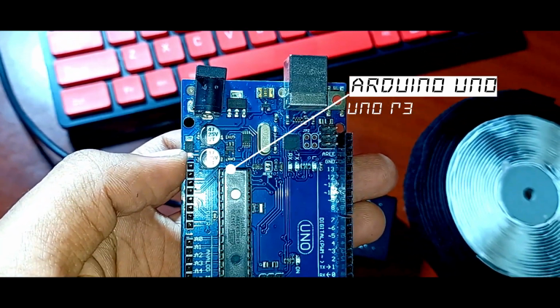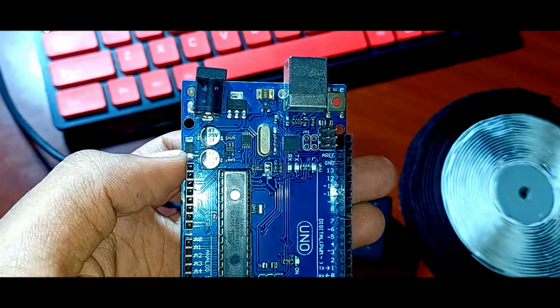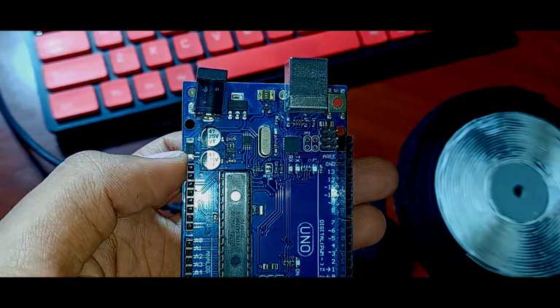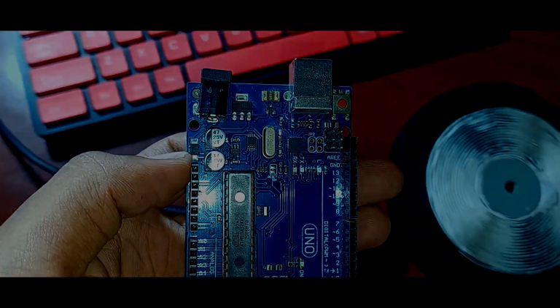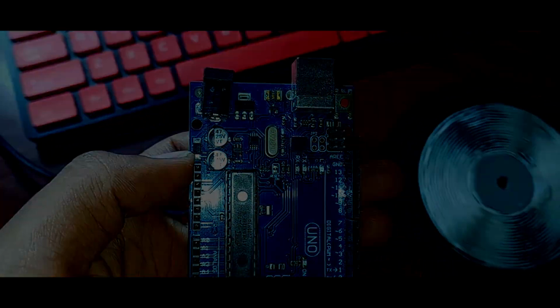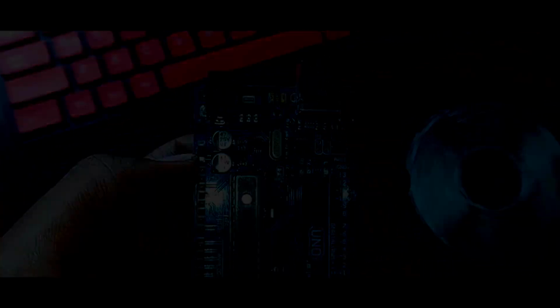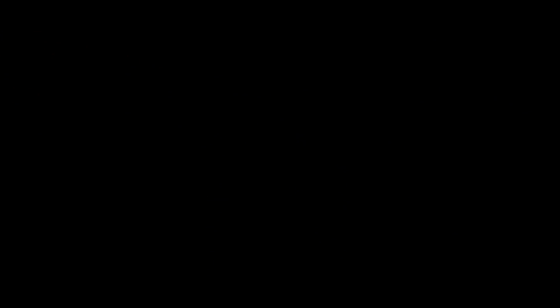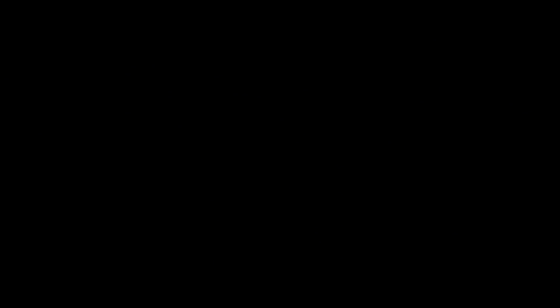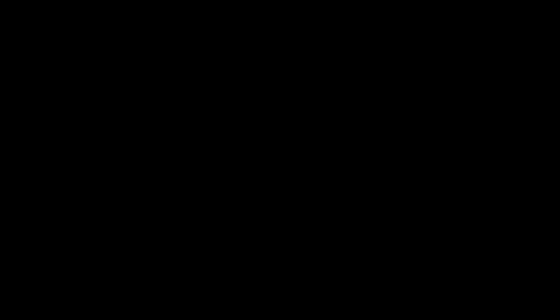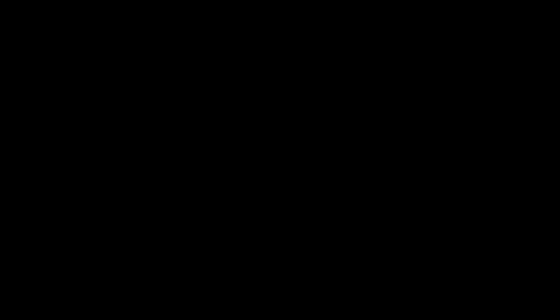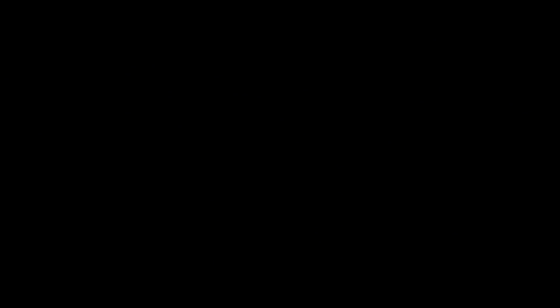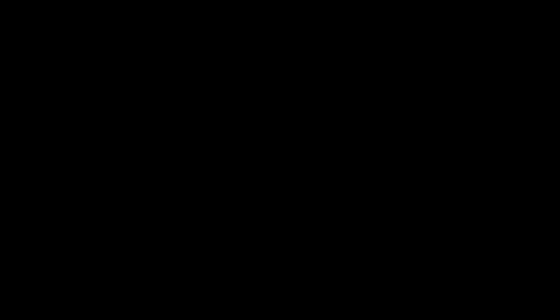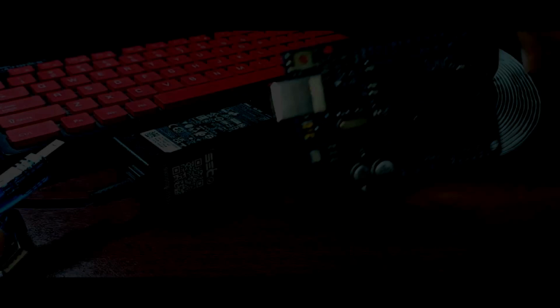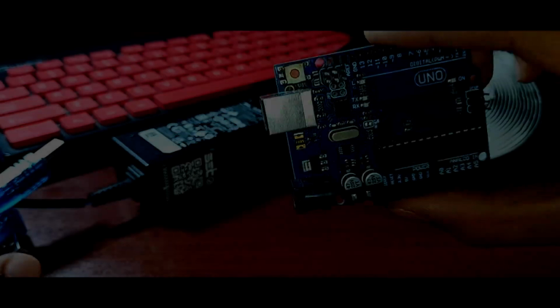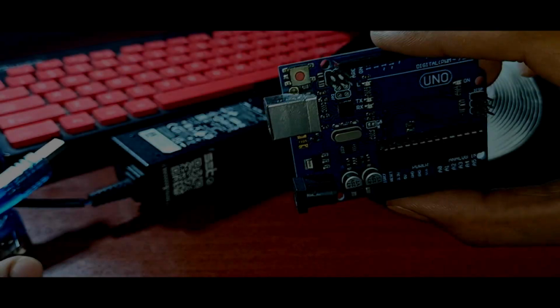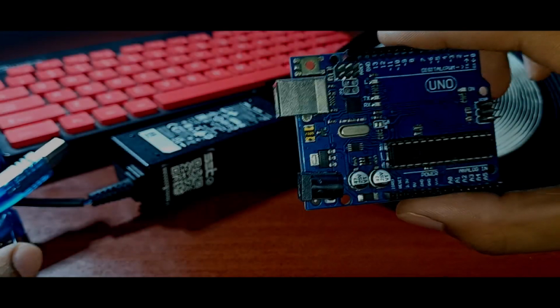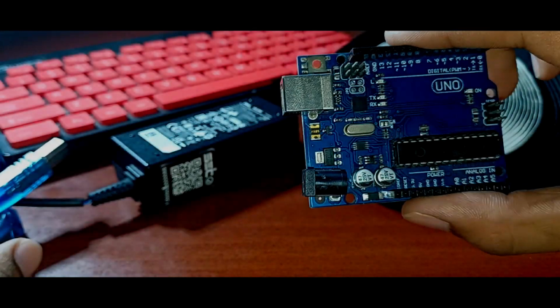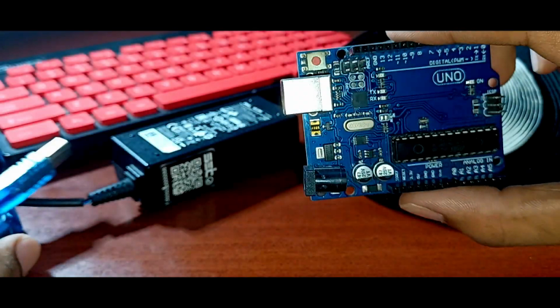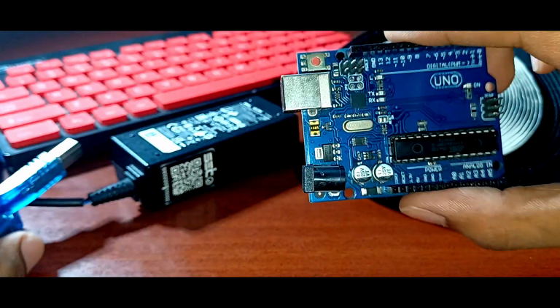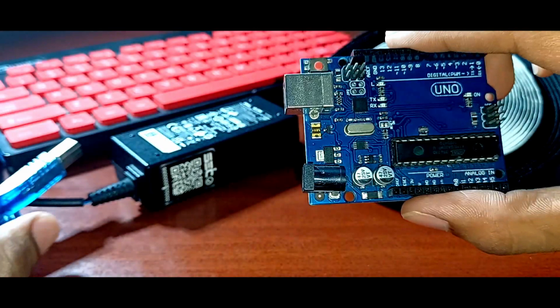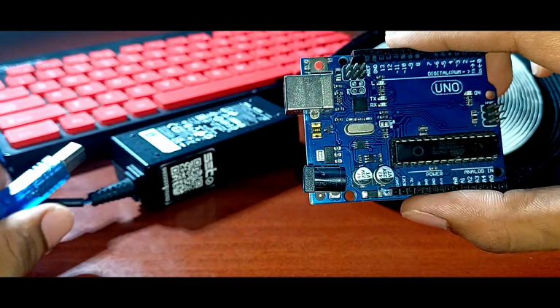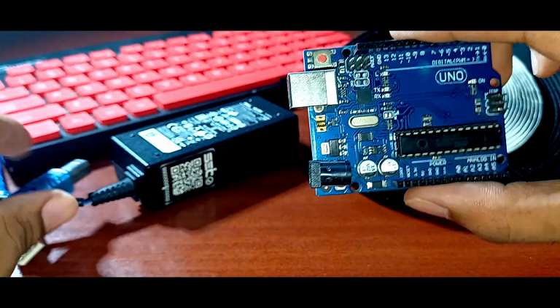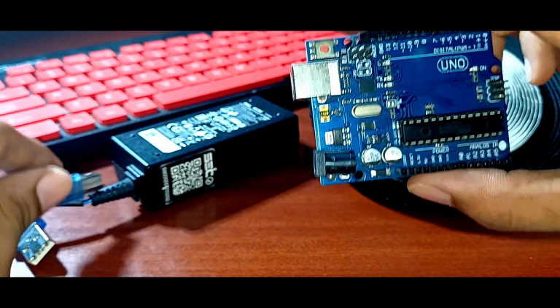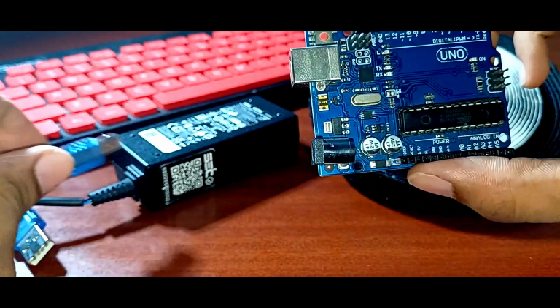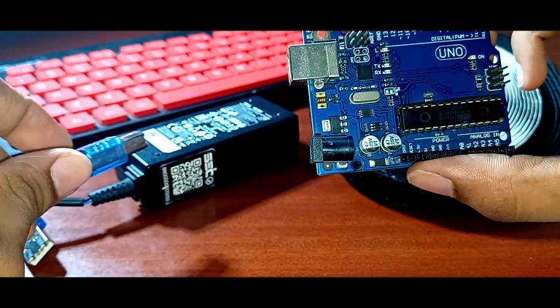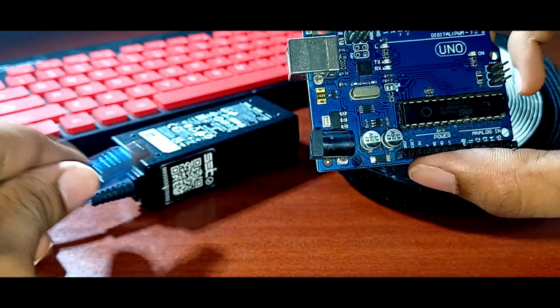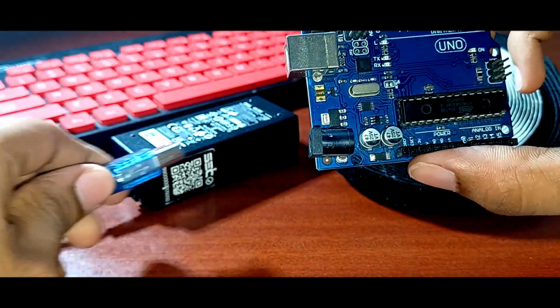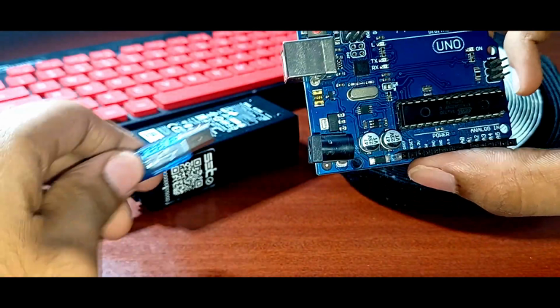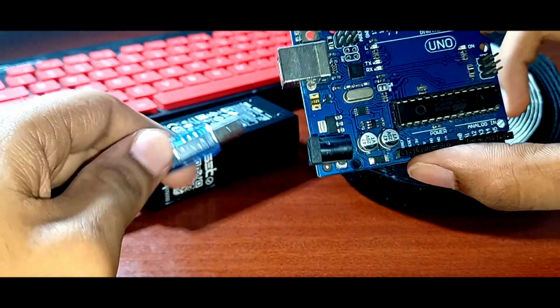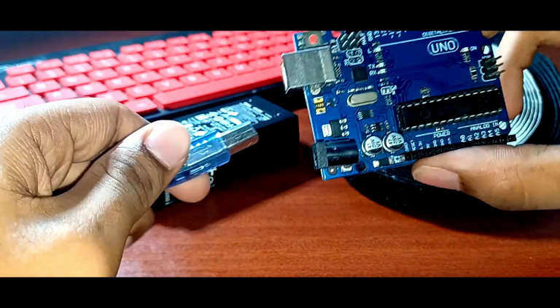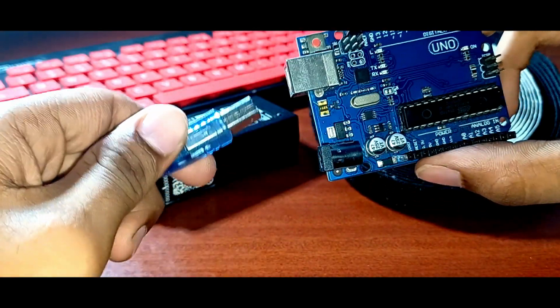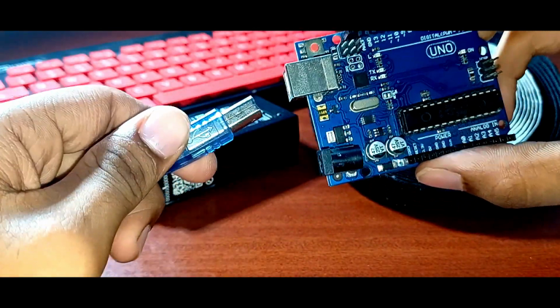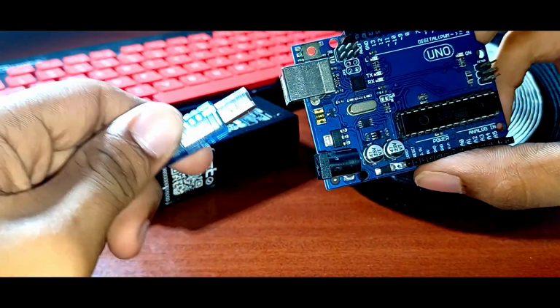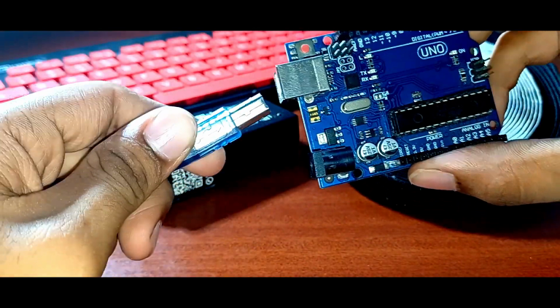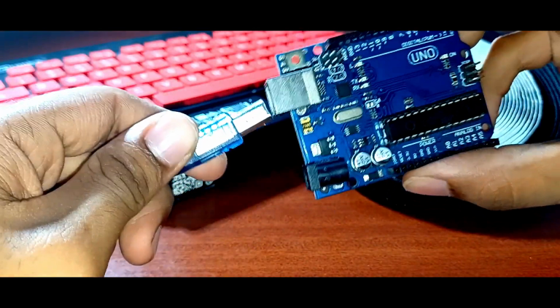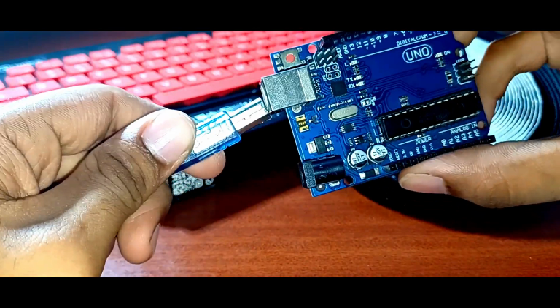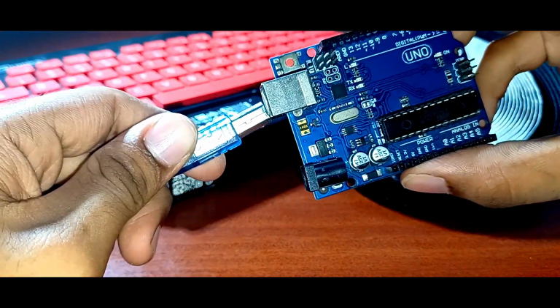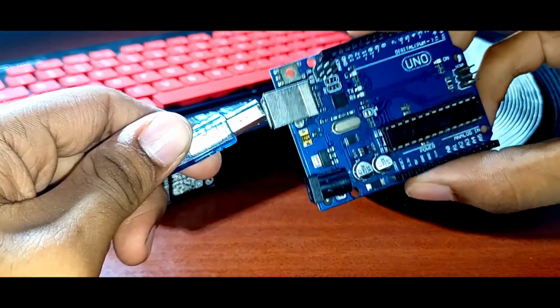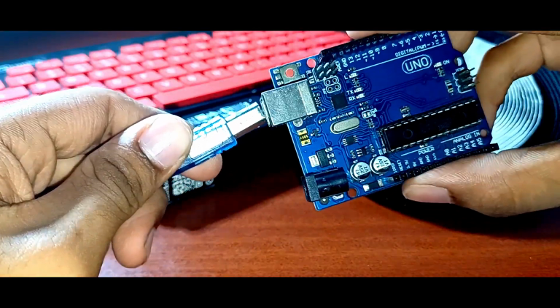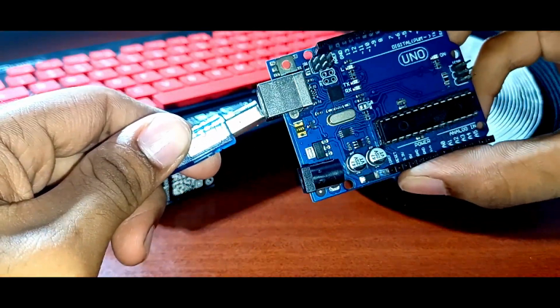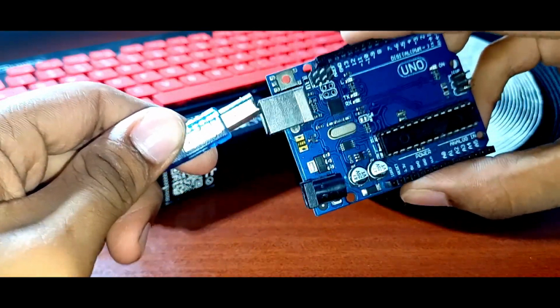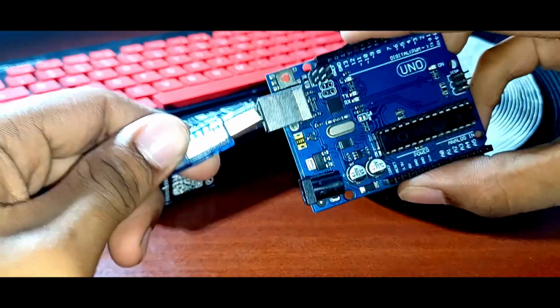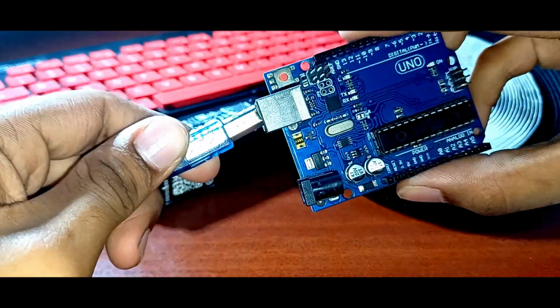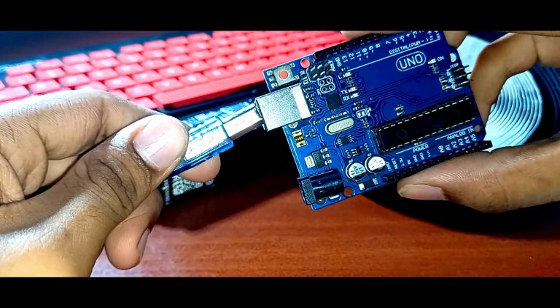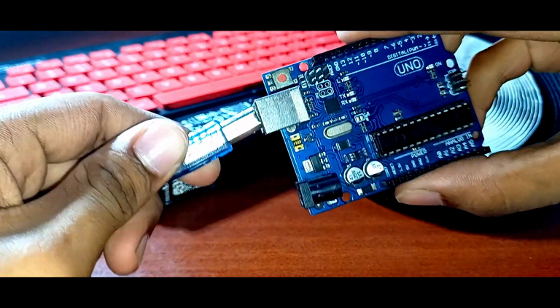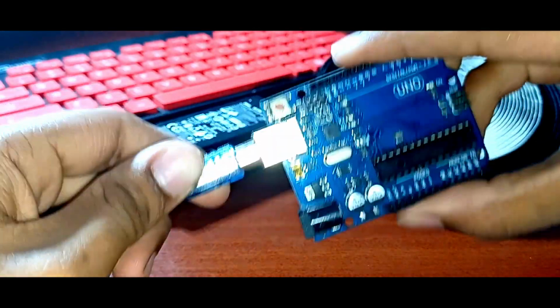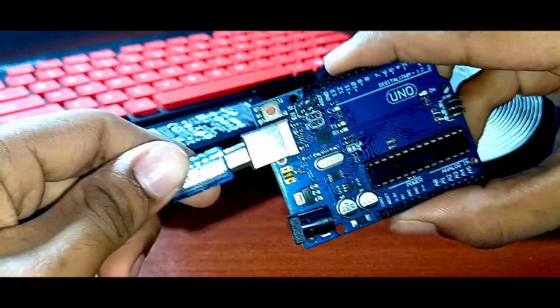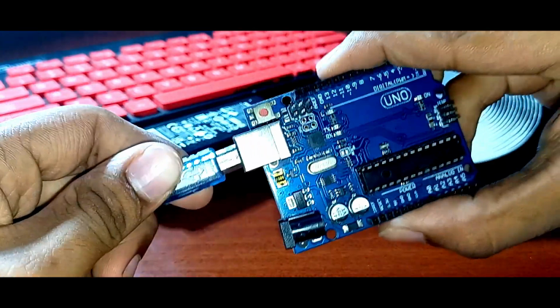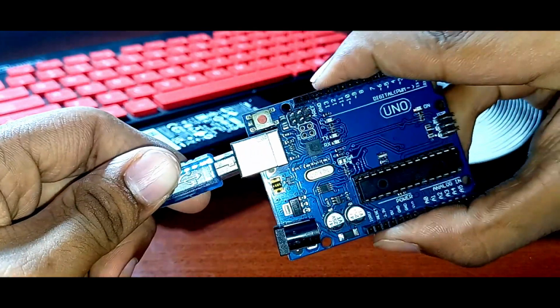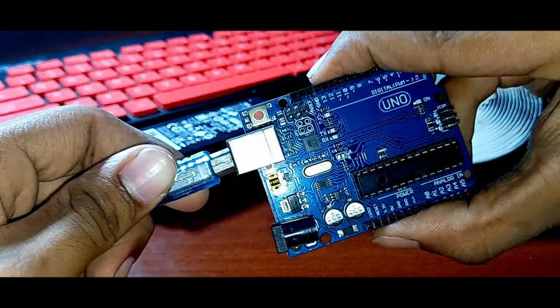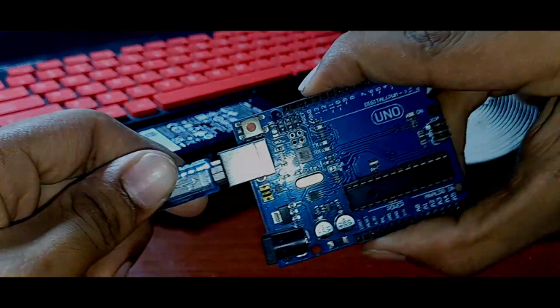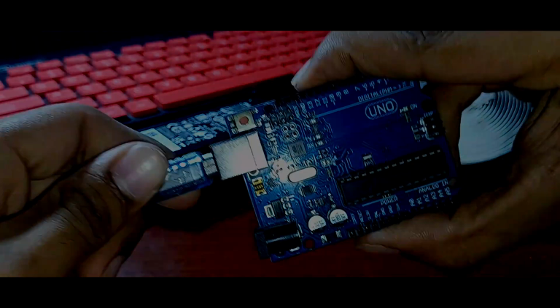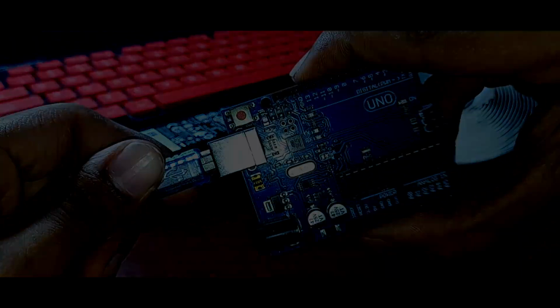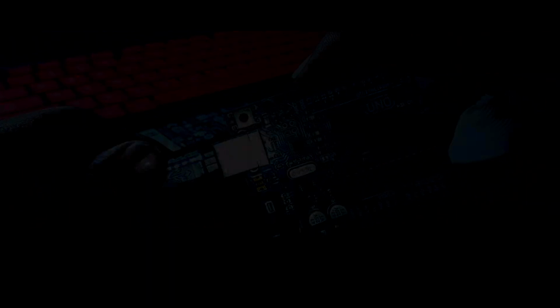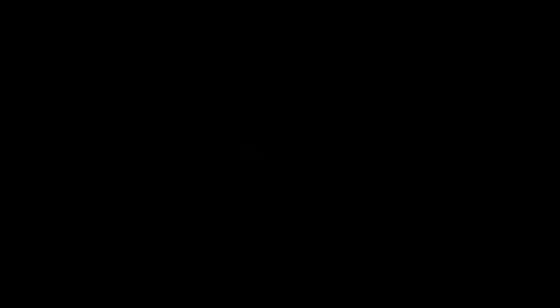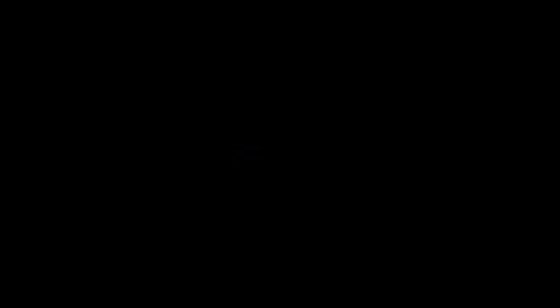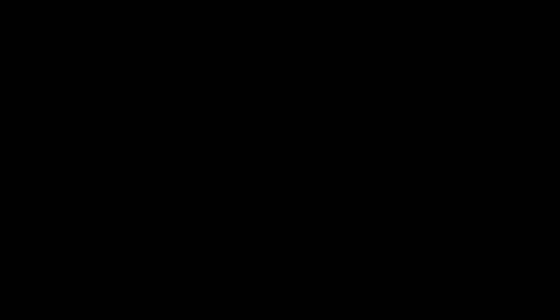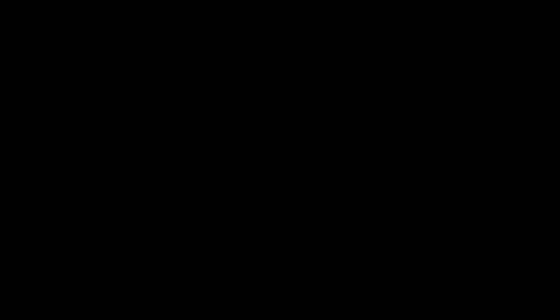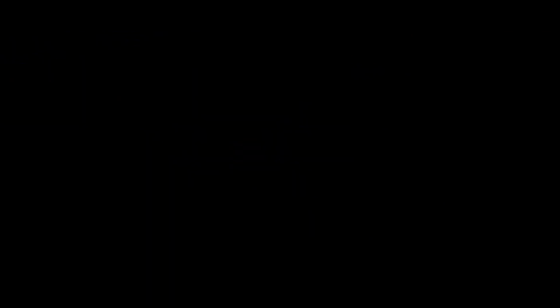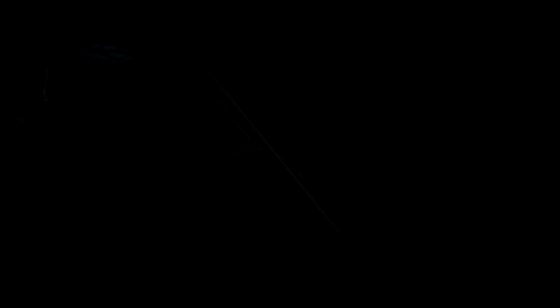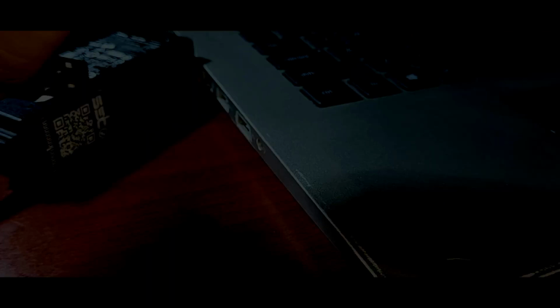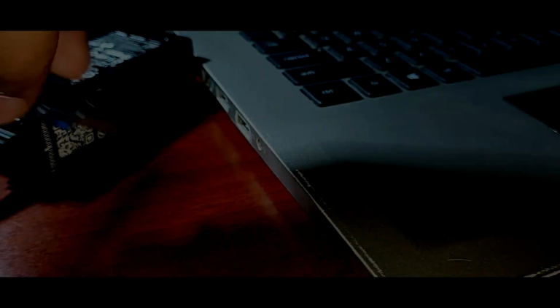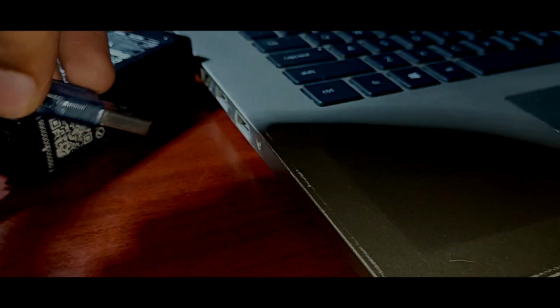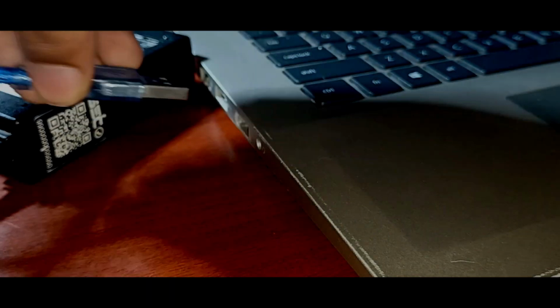This time we are going to upload the code right now so that we won't have further problems when assembling the project.